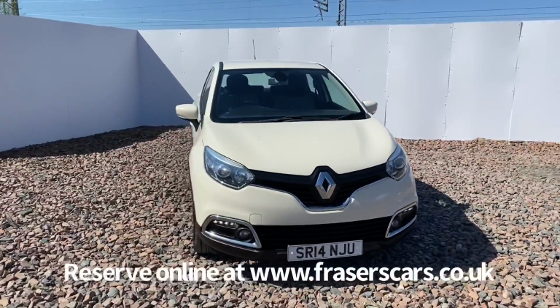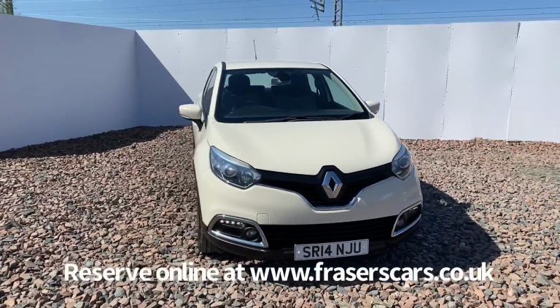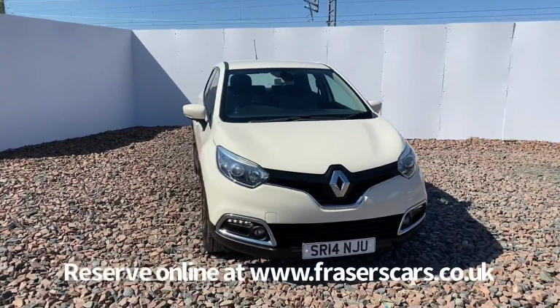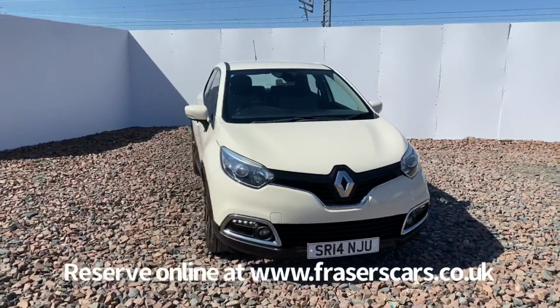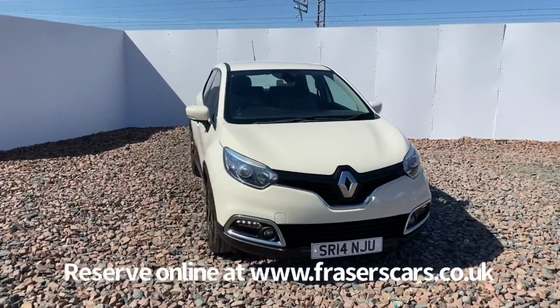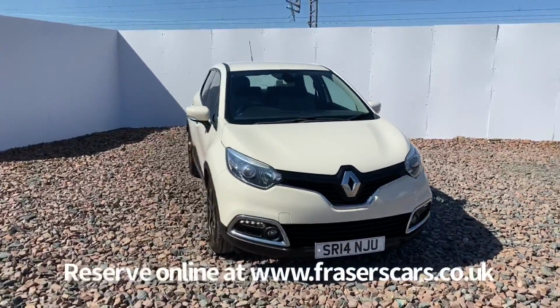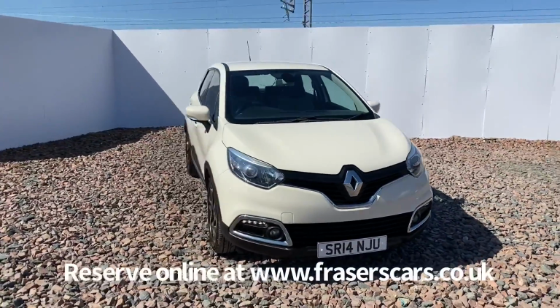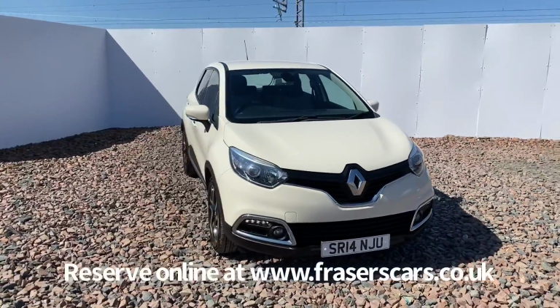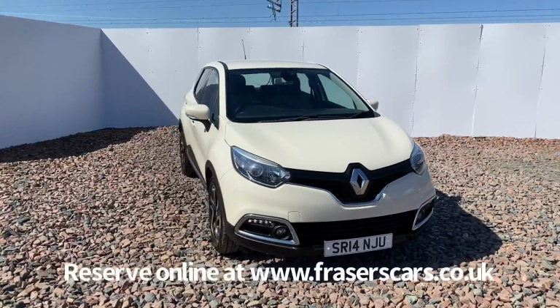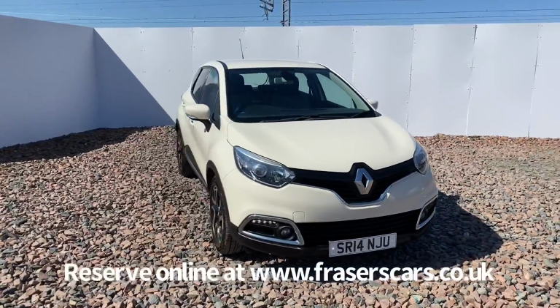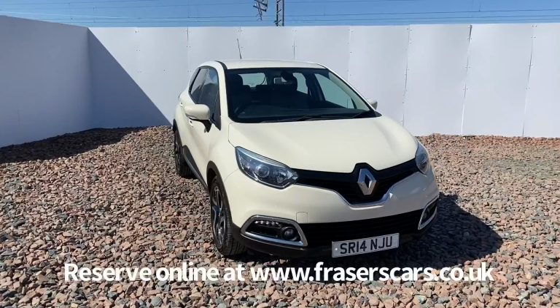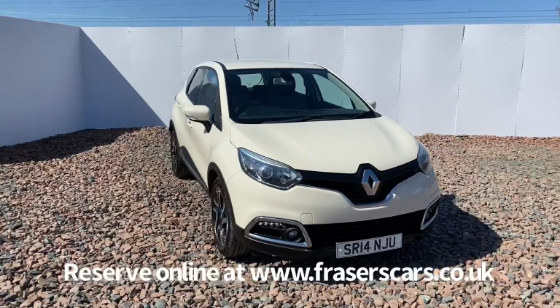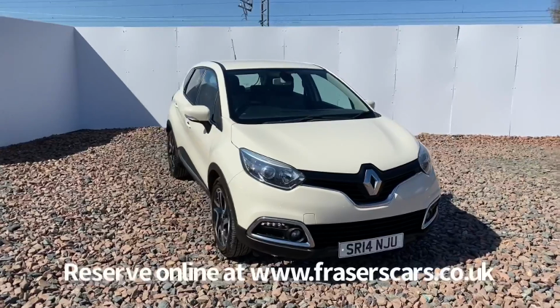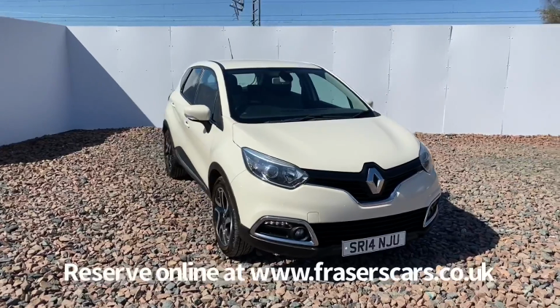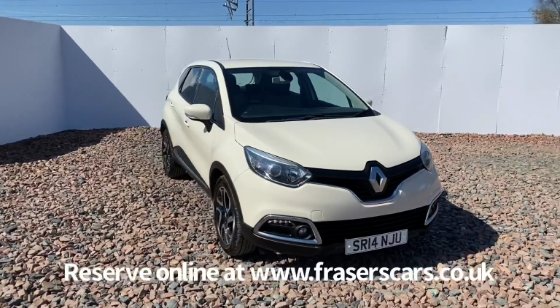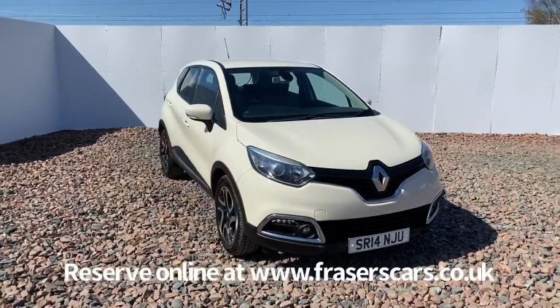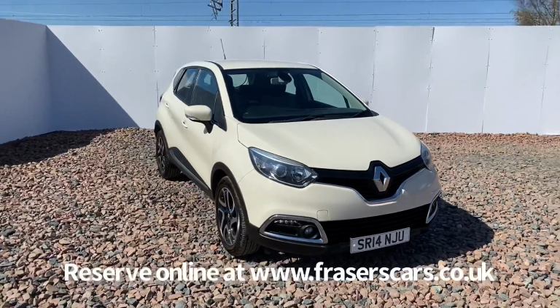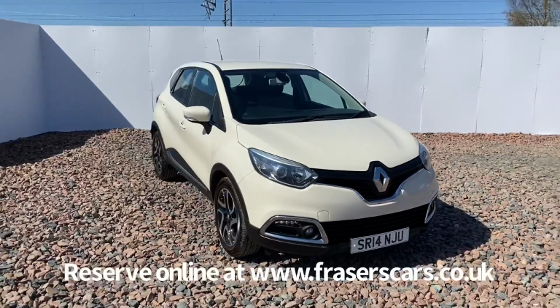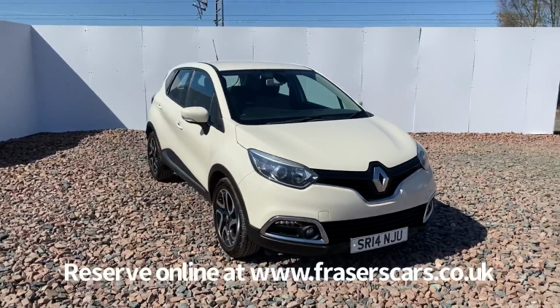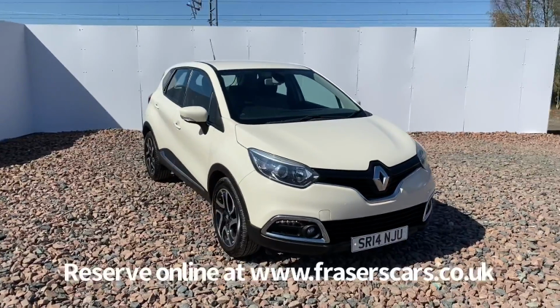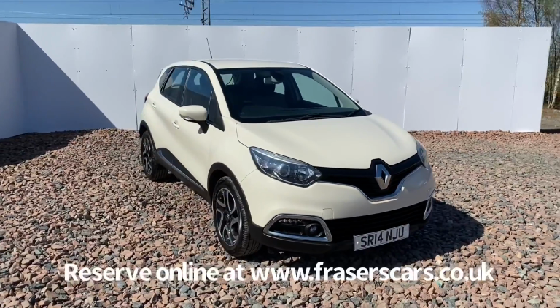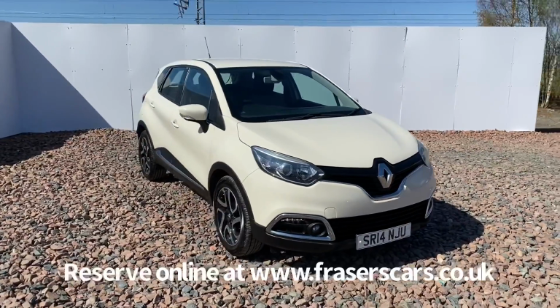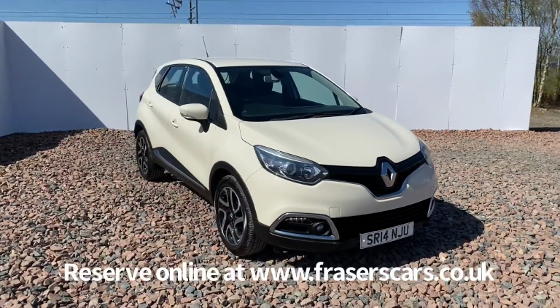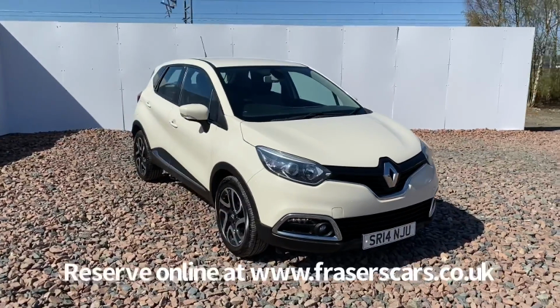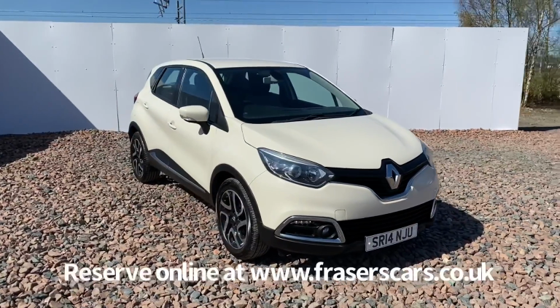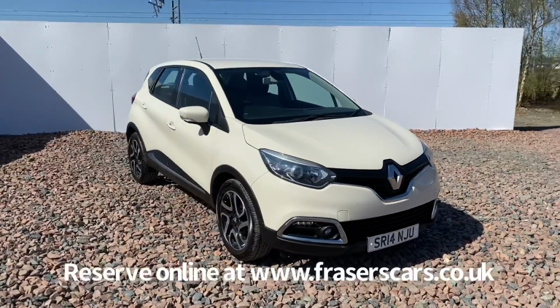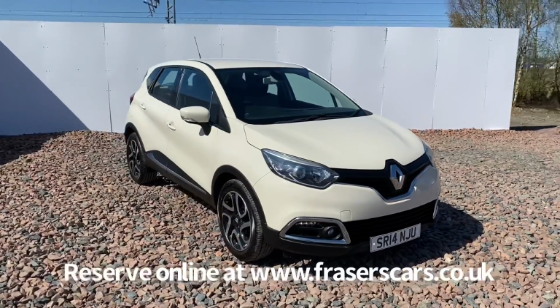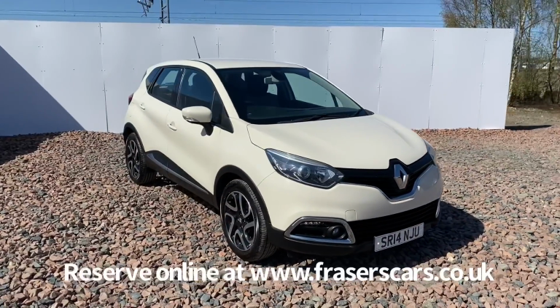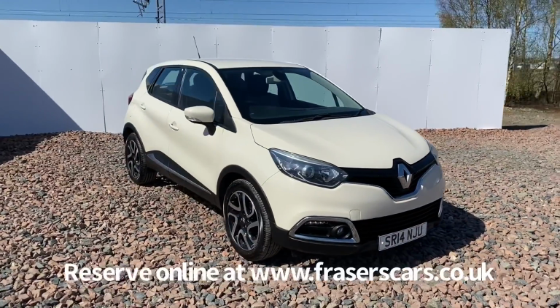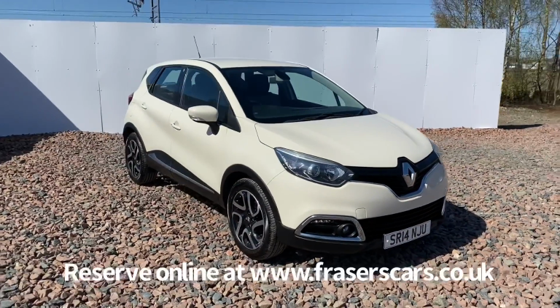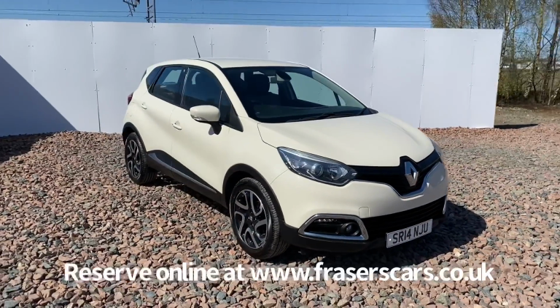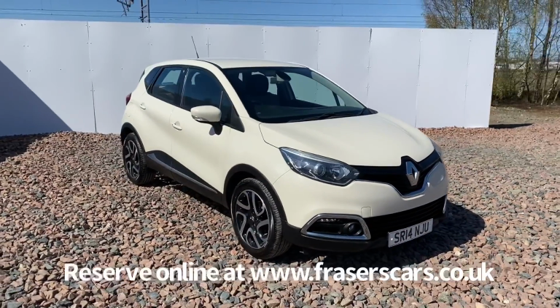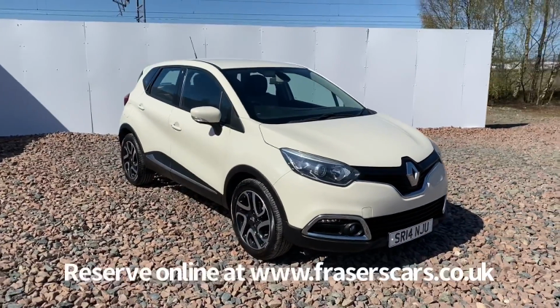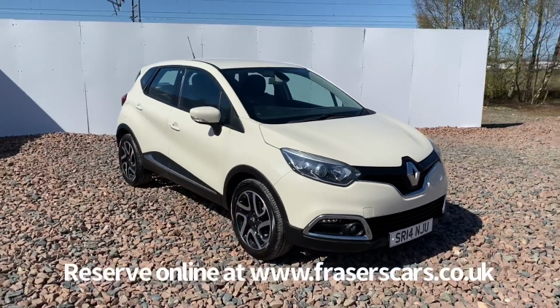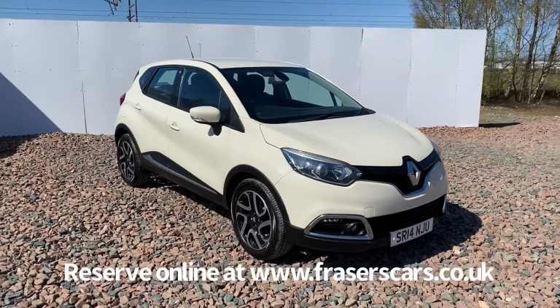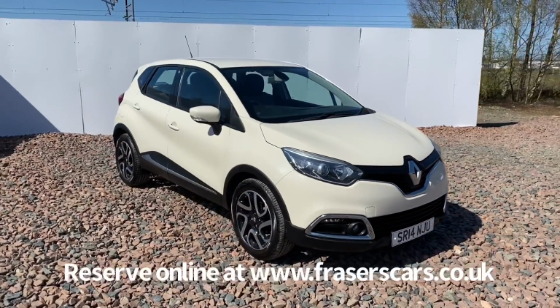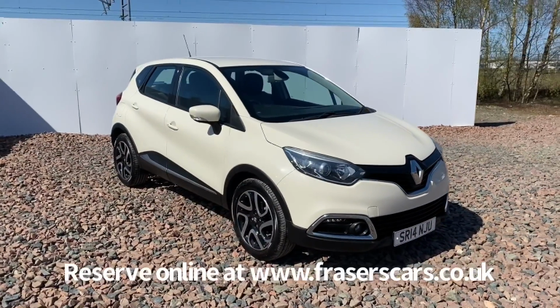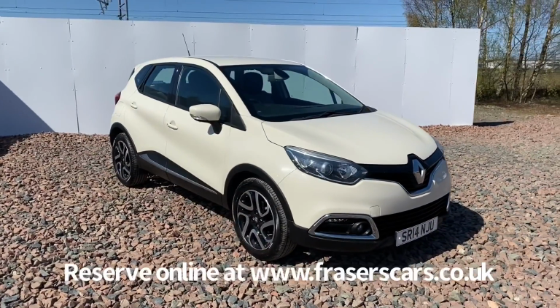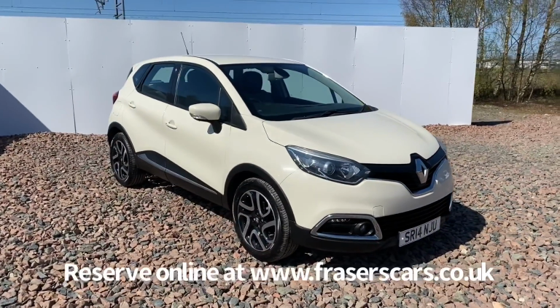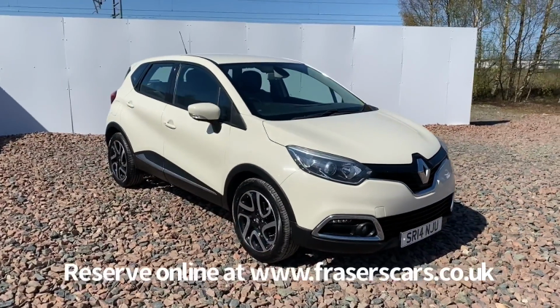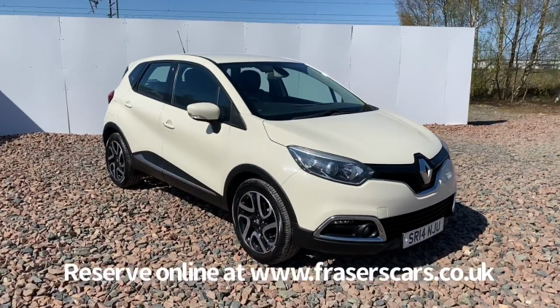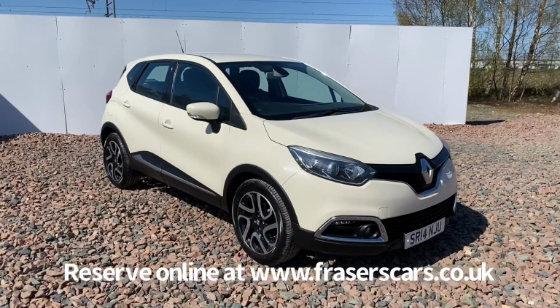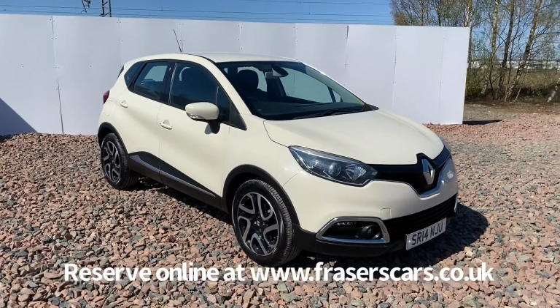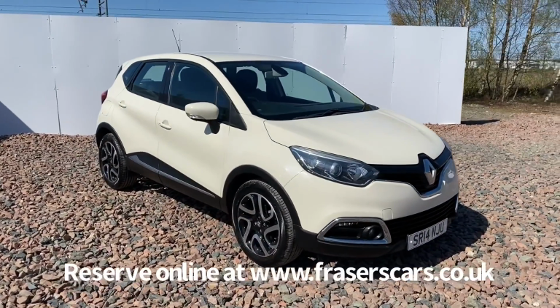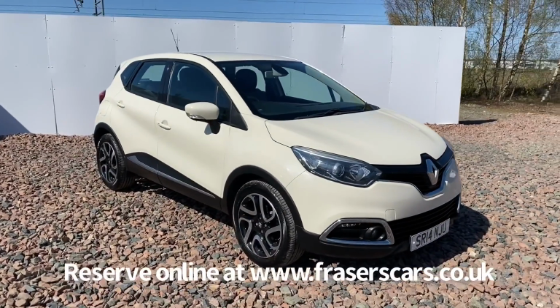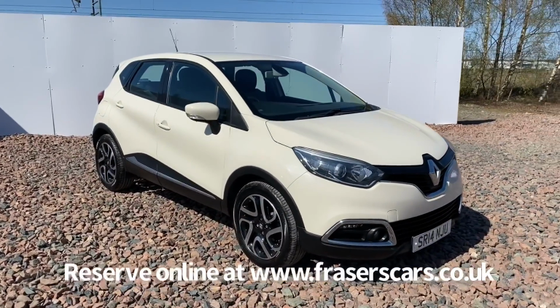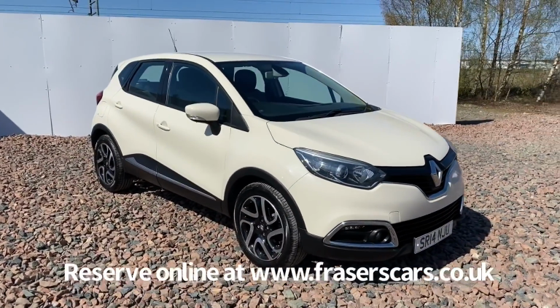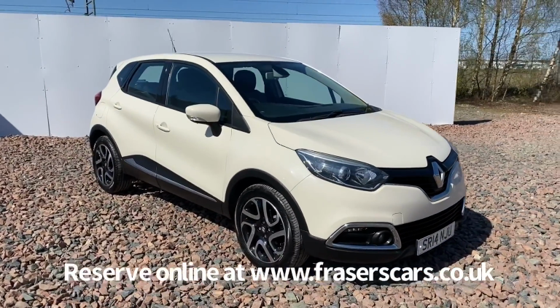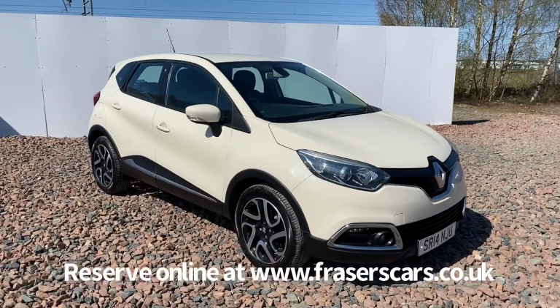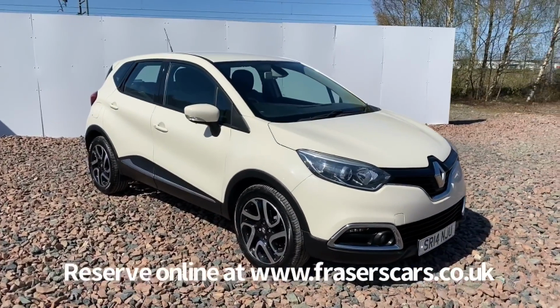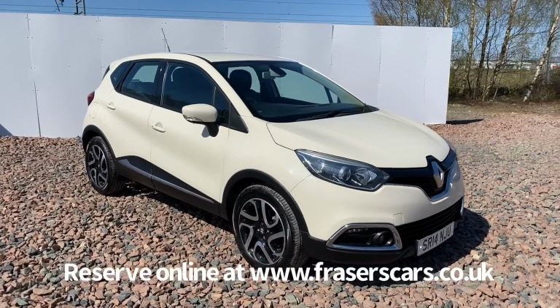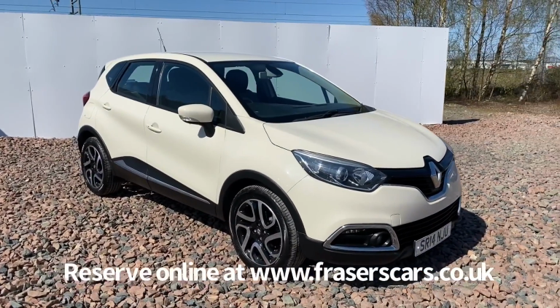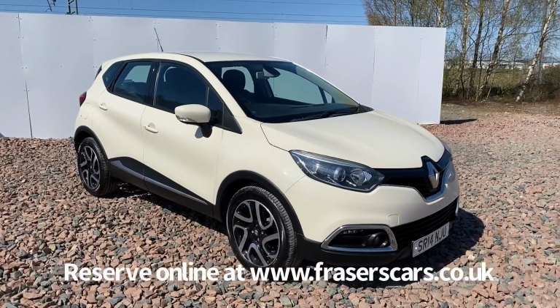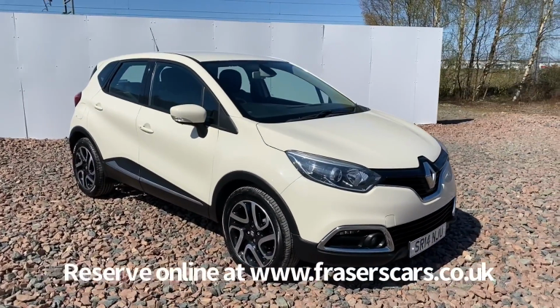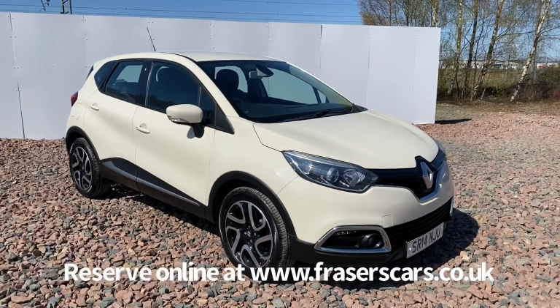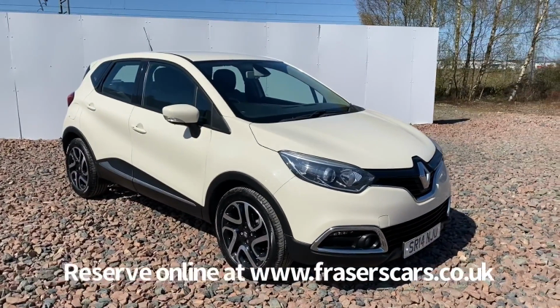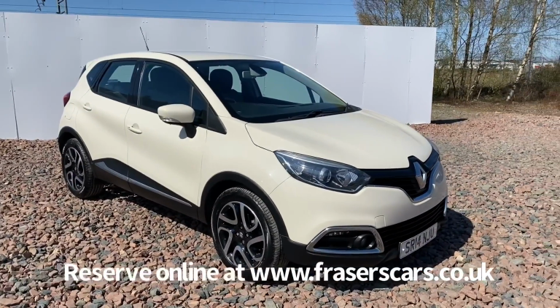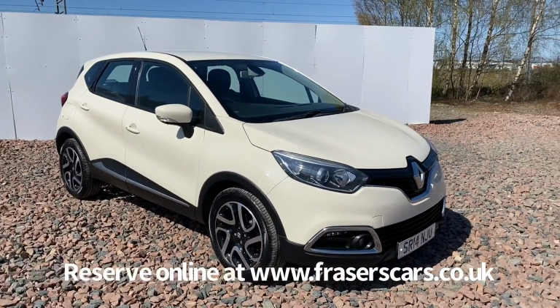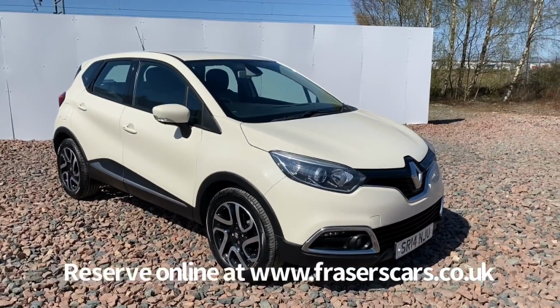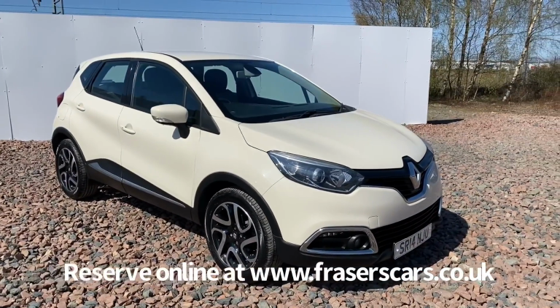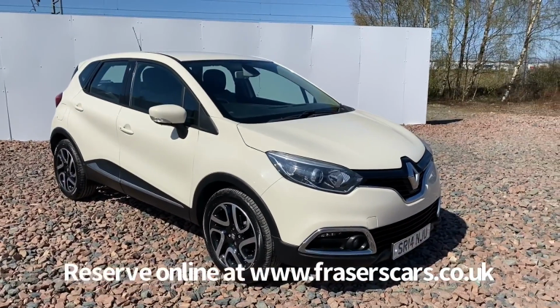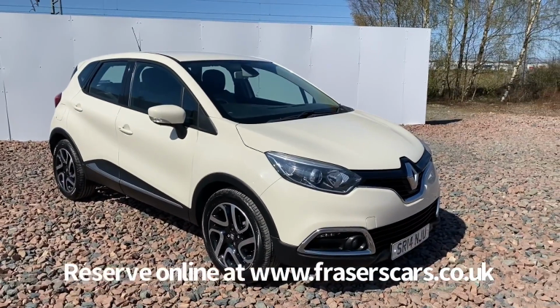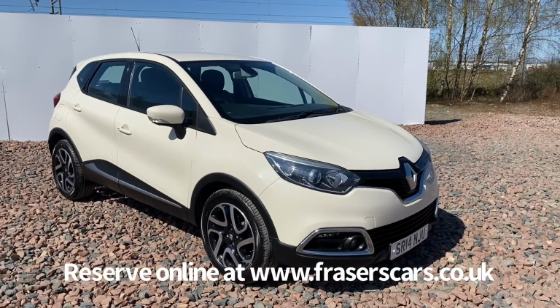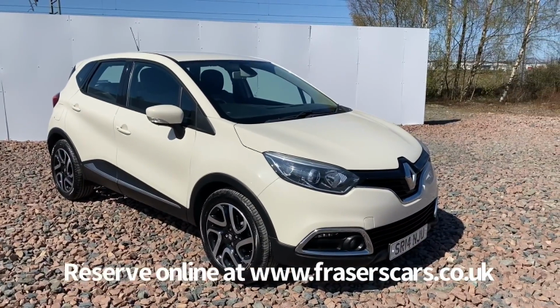Alternatively, if you wish to give the sales team a call, they are available on 01324 632 3333. Thanks for watching.